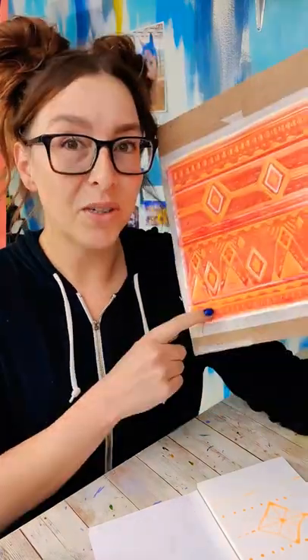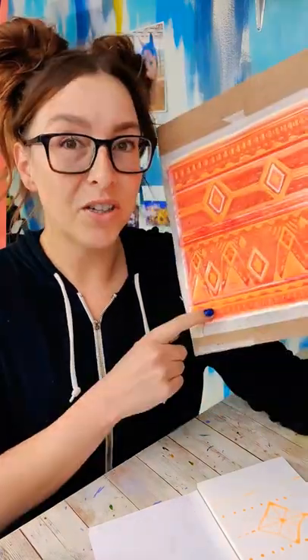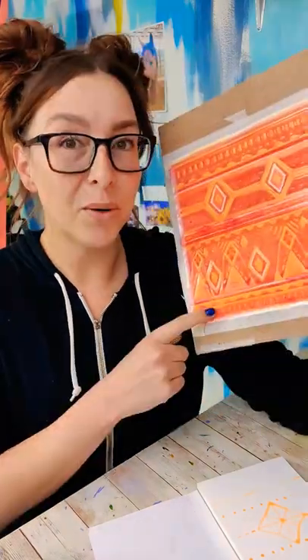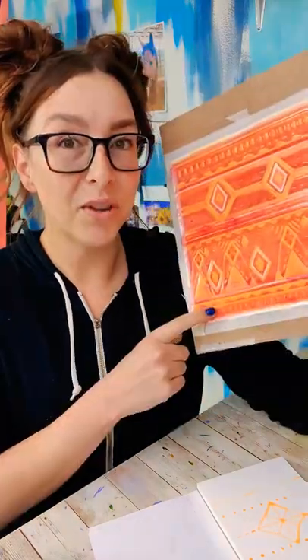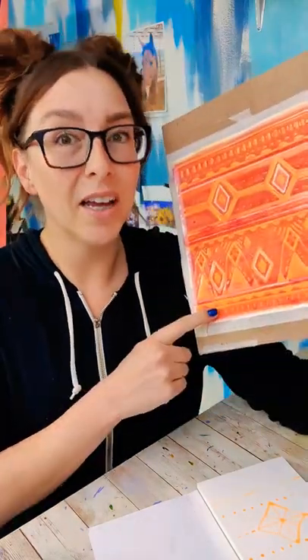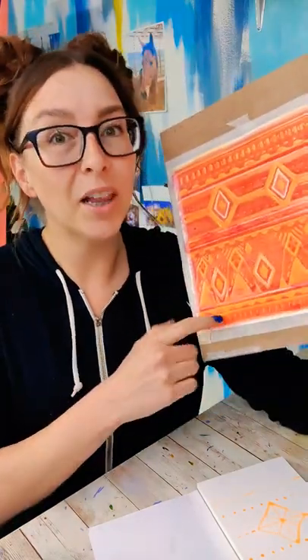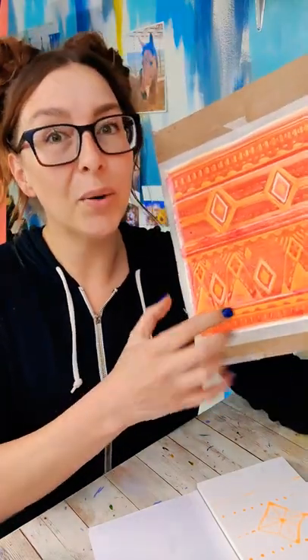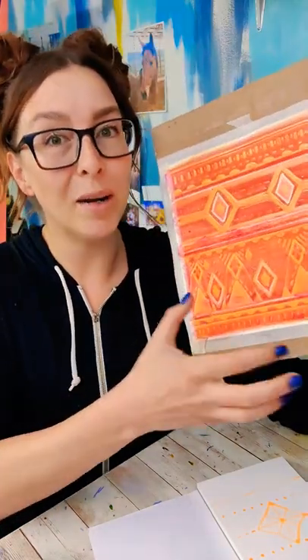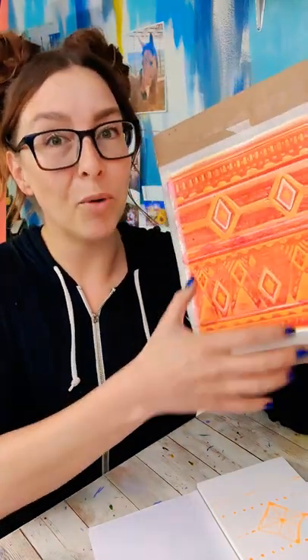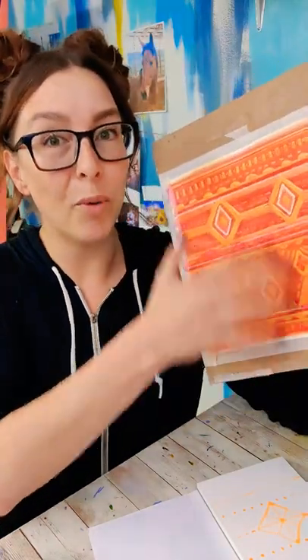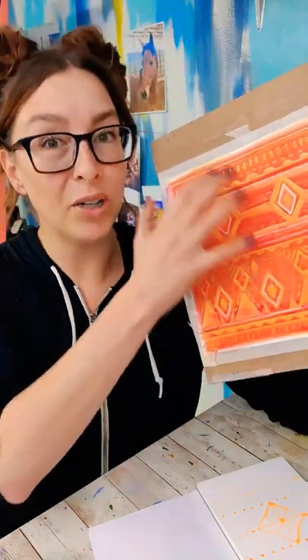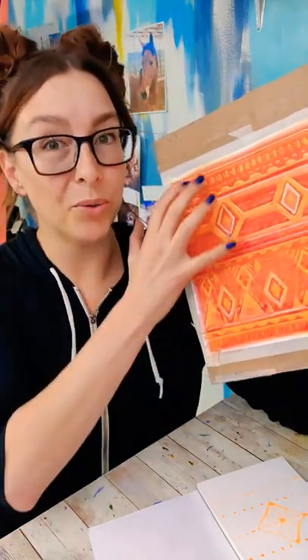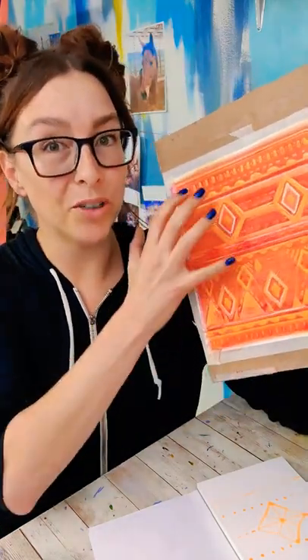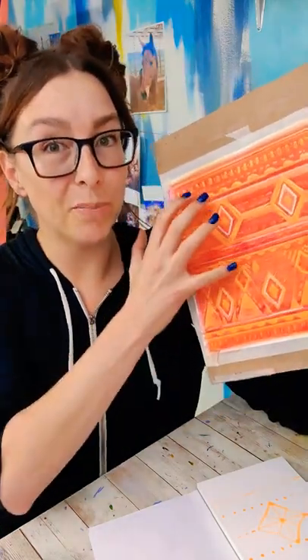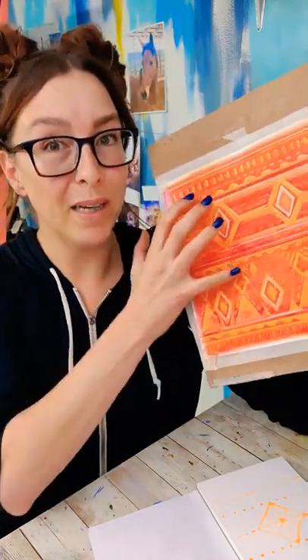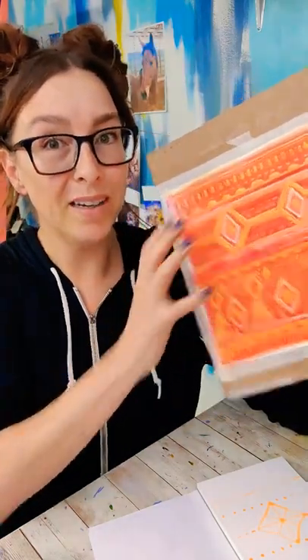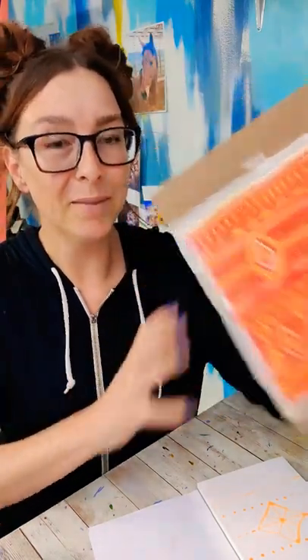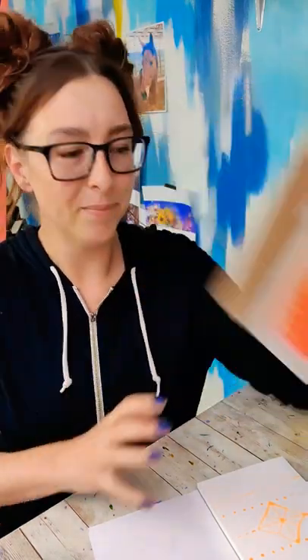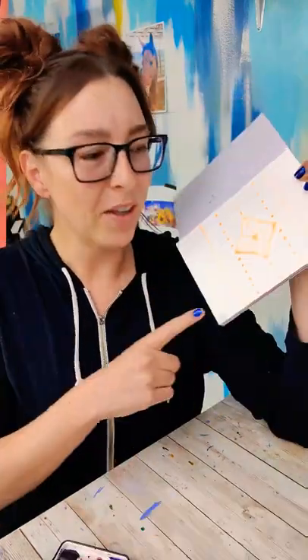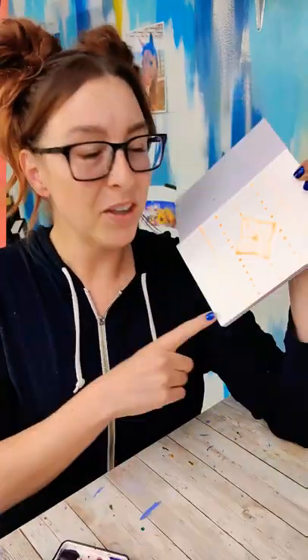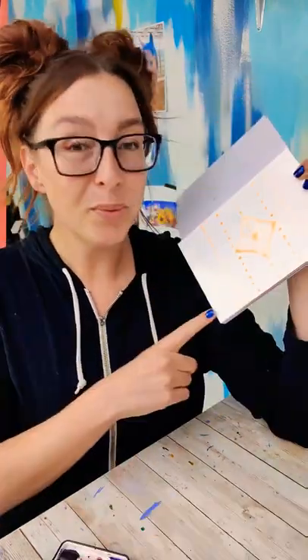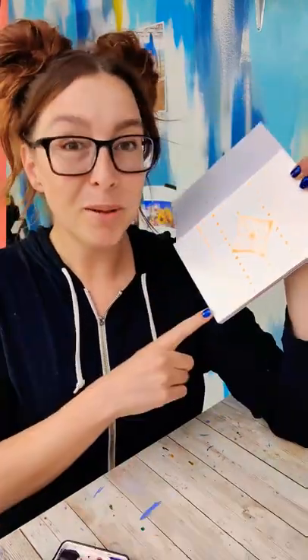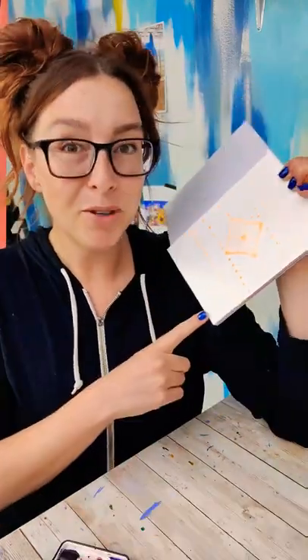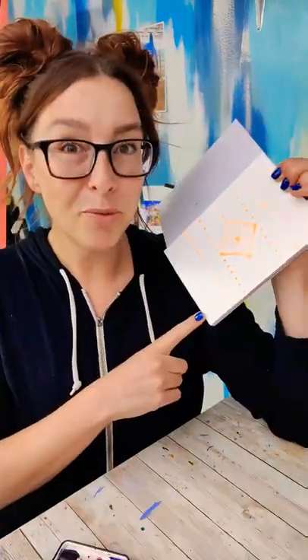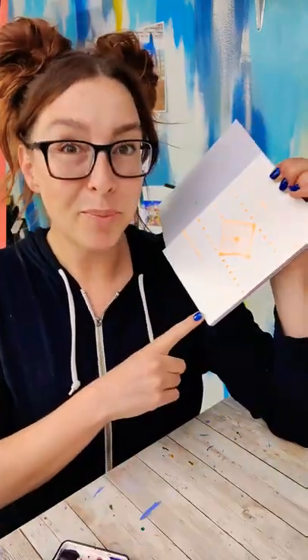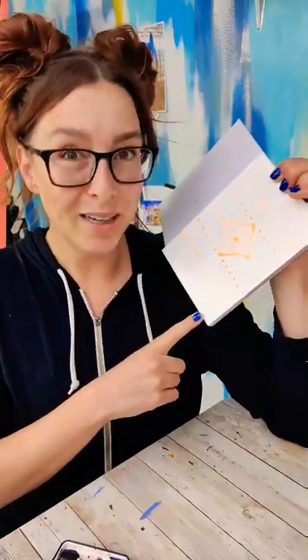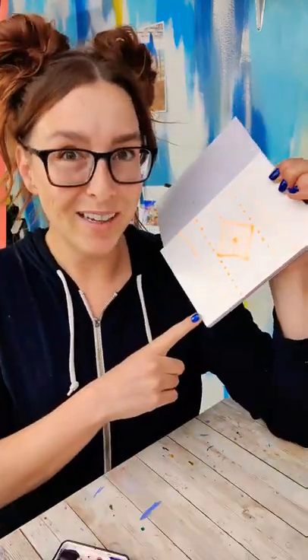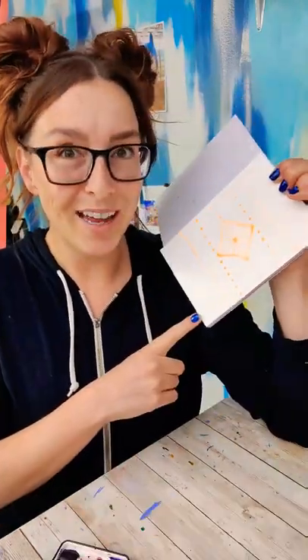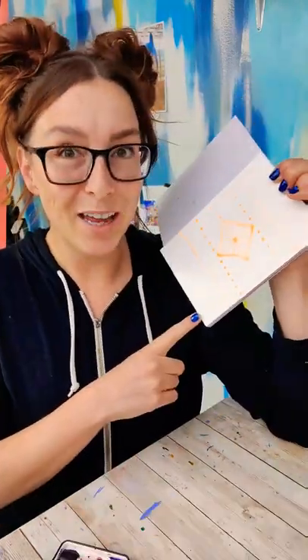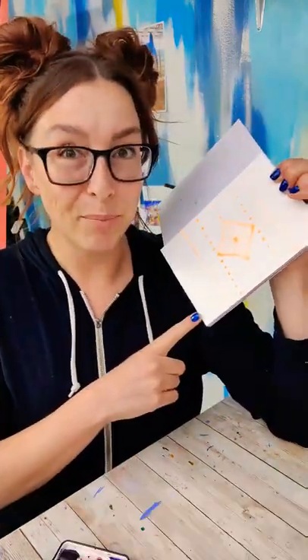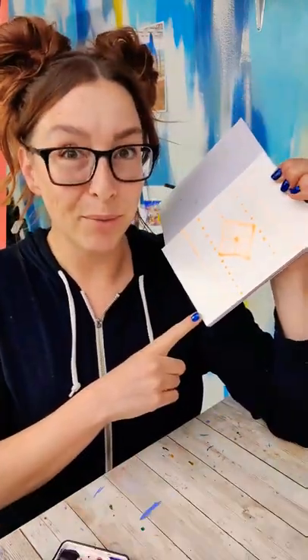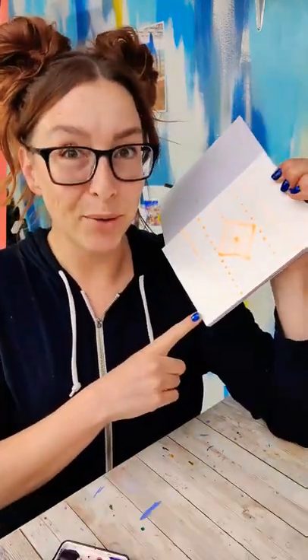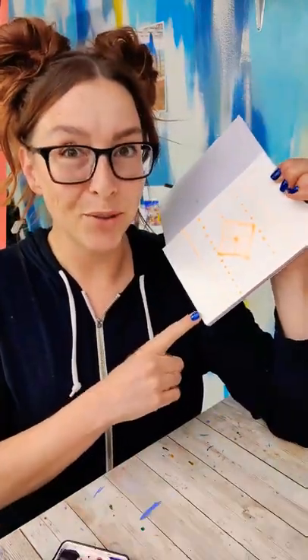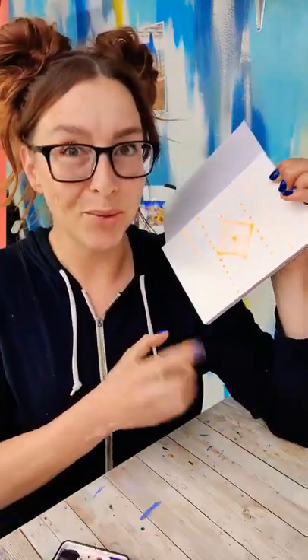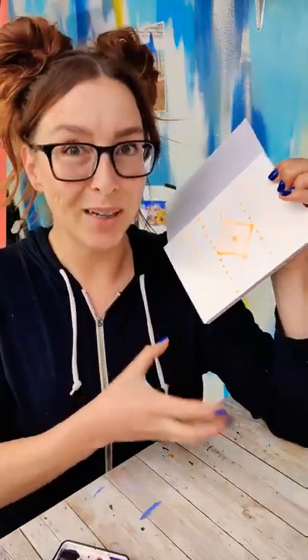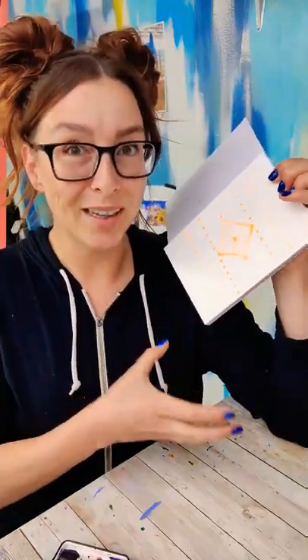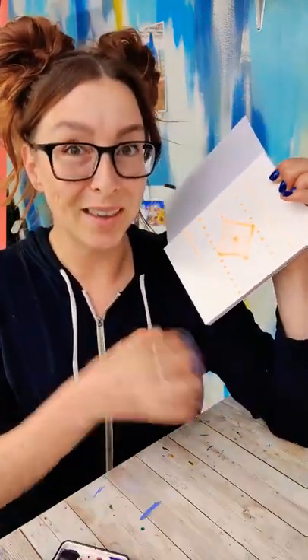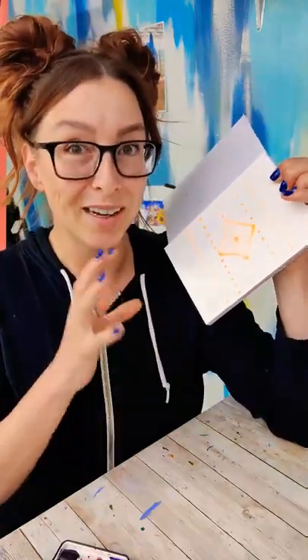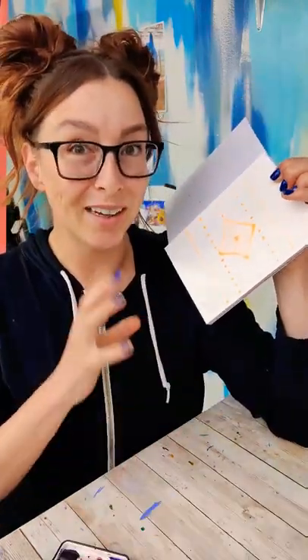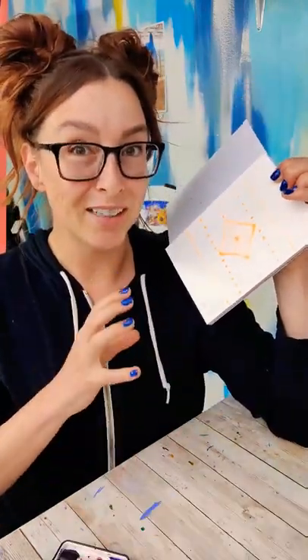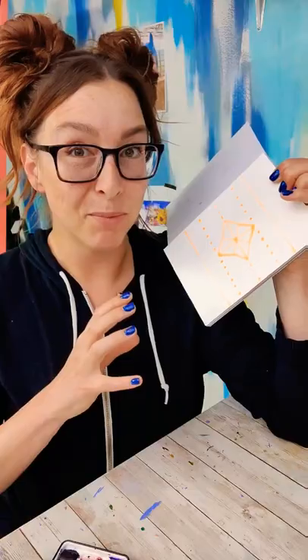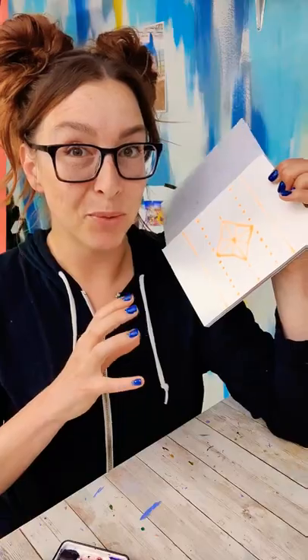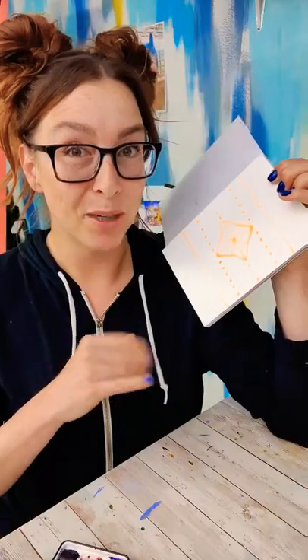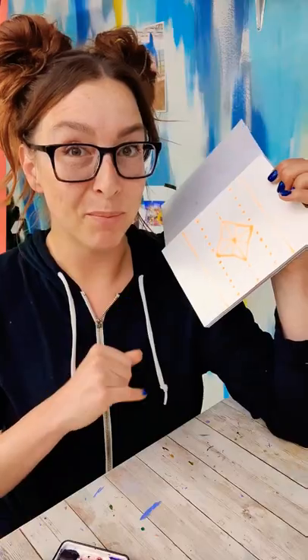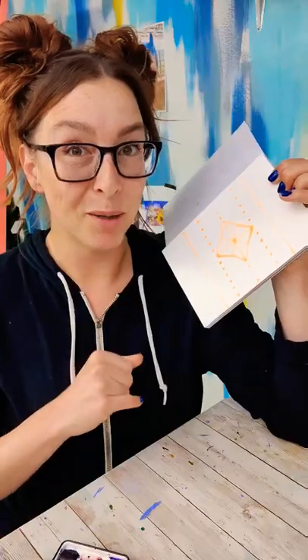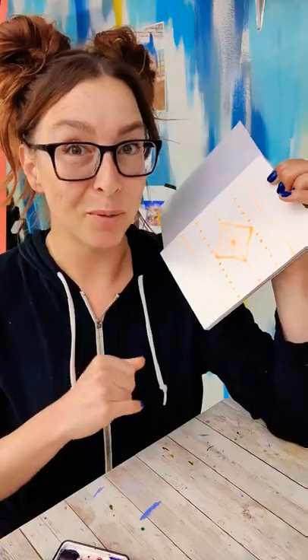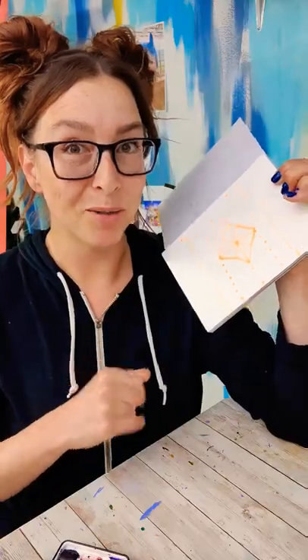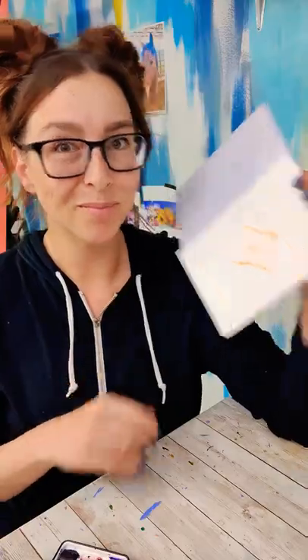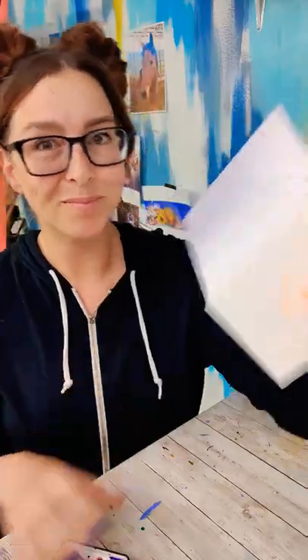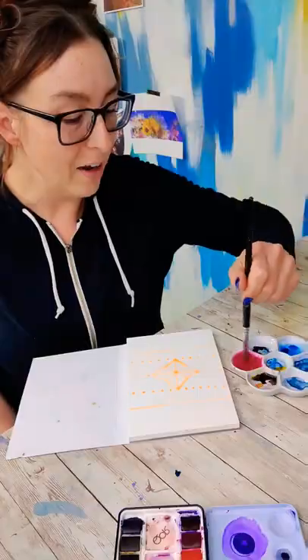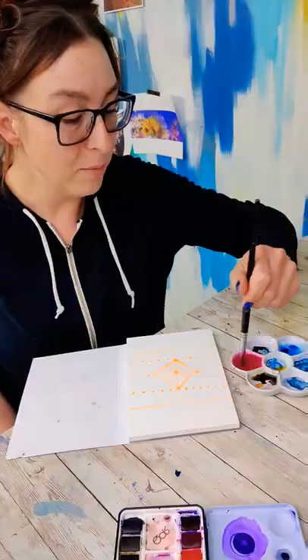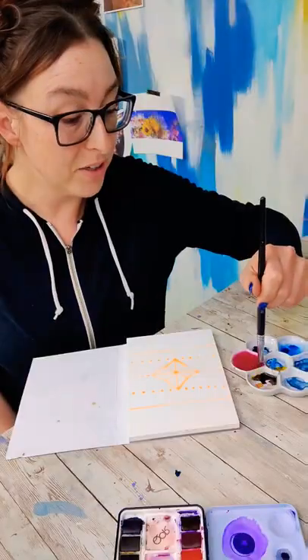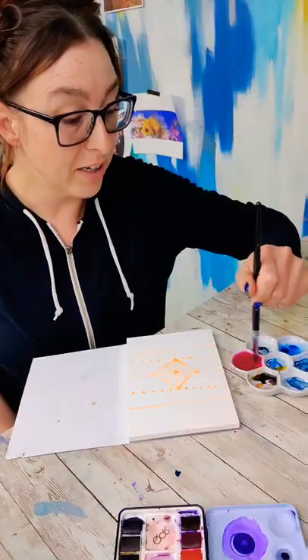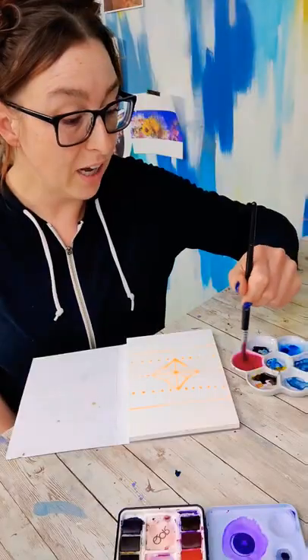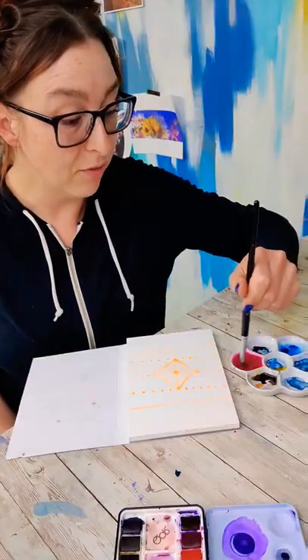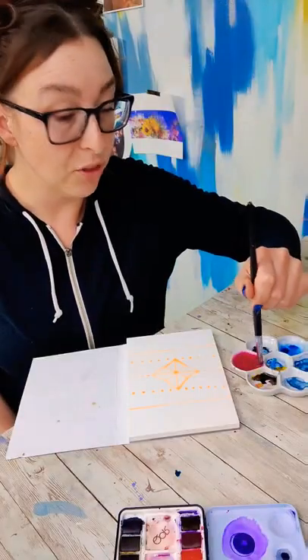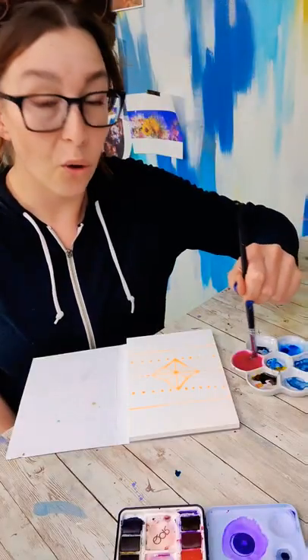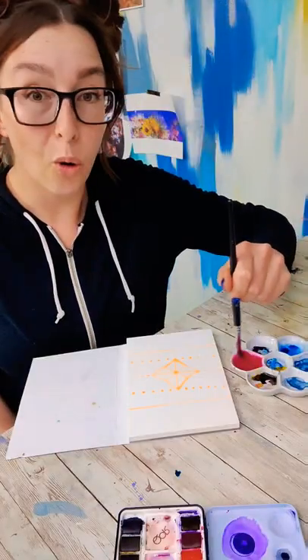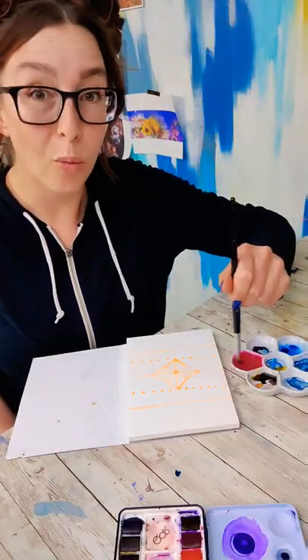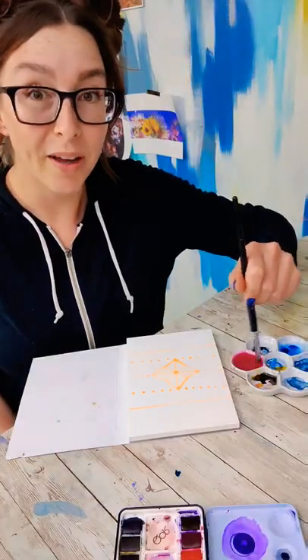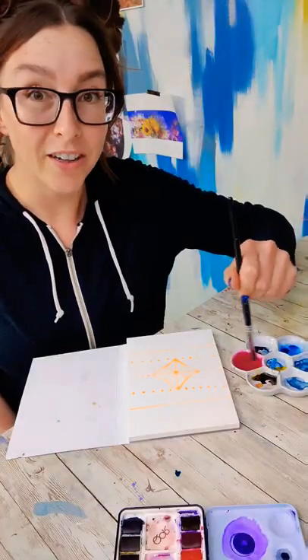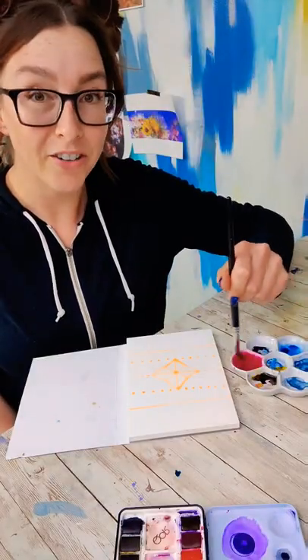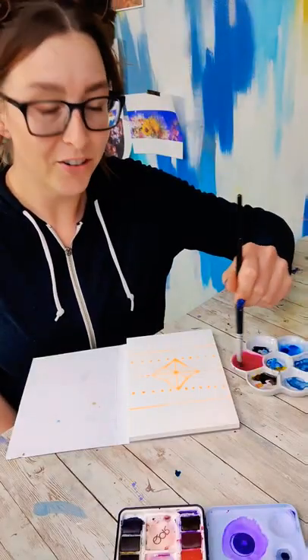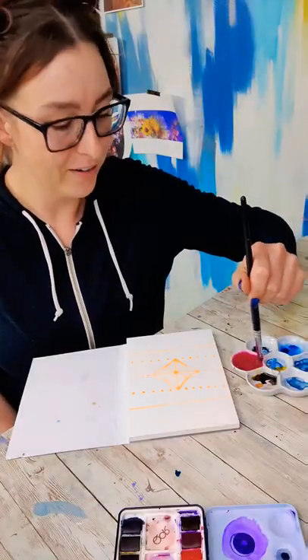This one started with yellow and I'm going towards pink. On this one, I'm going to do pink and blue so I get that nice in-between purple. Now I'm just going to cover the whole page.